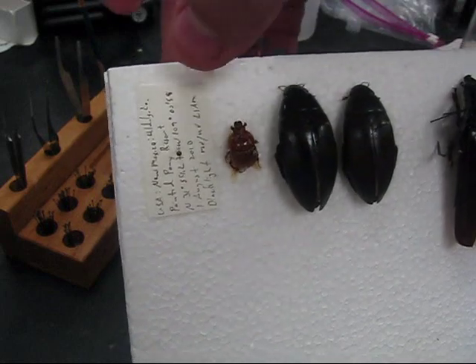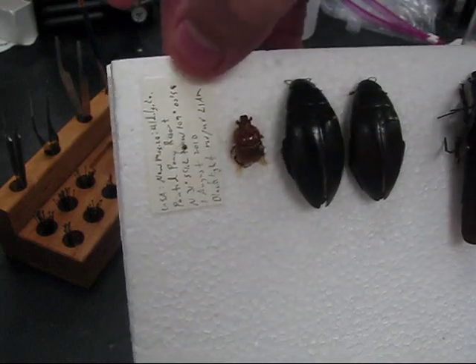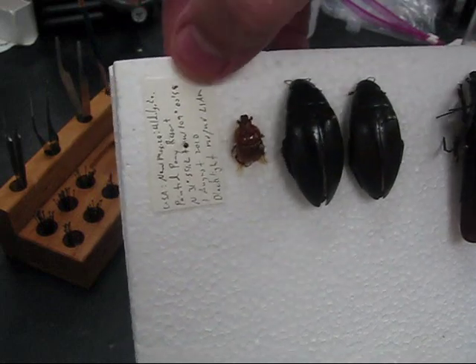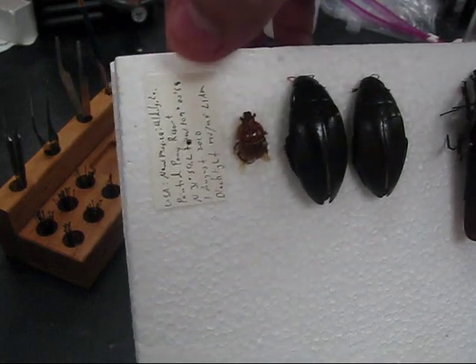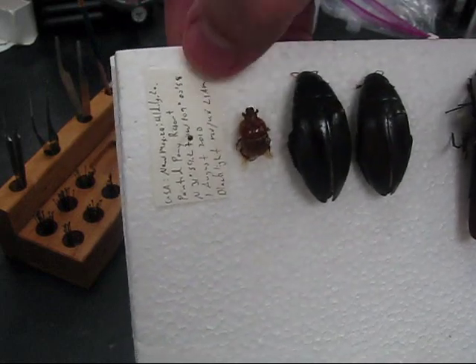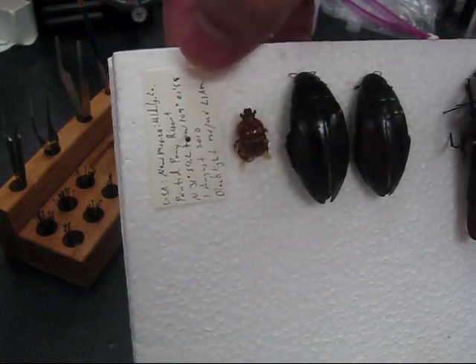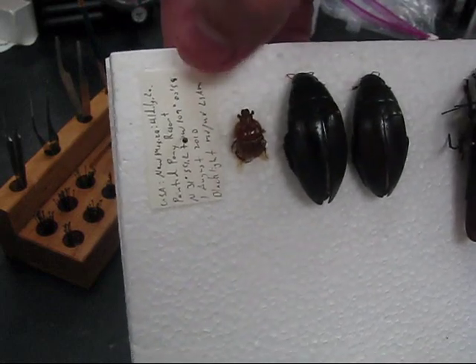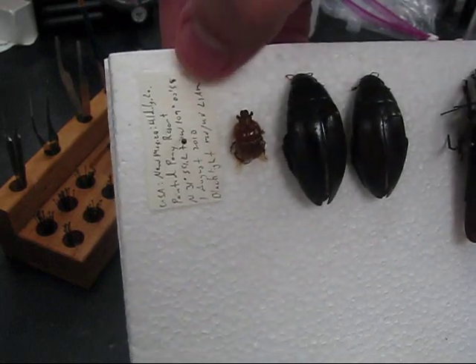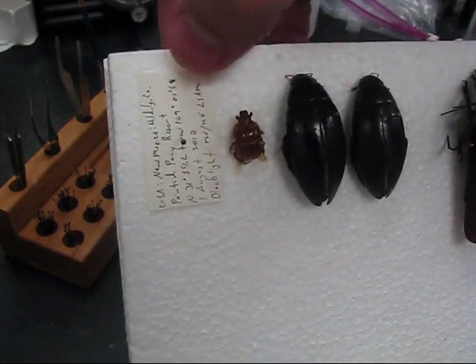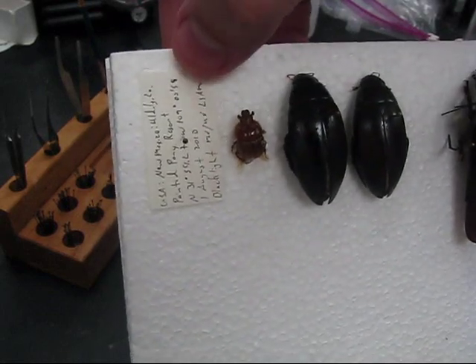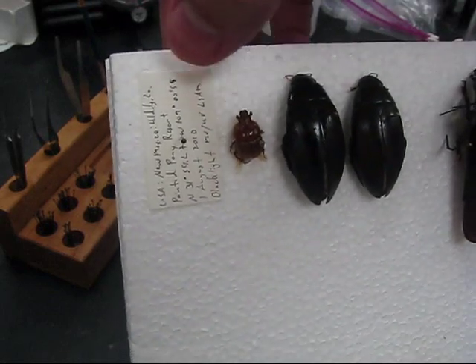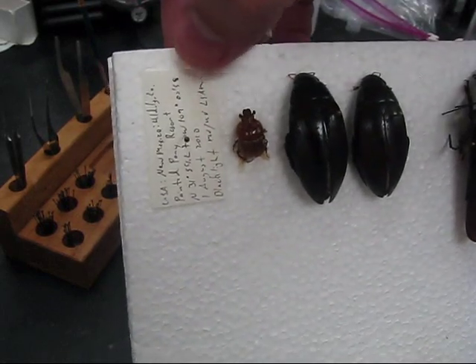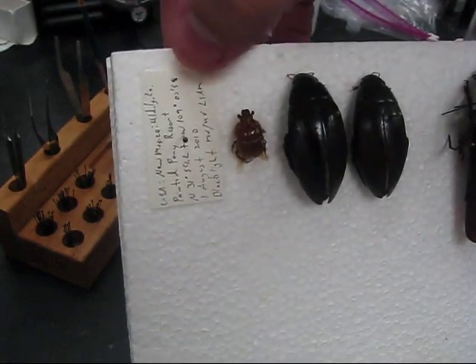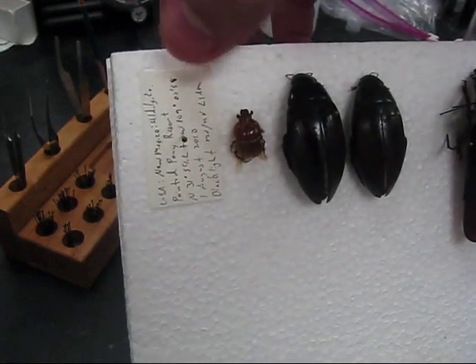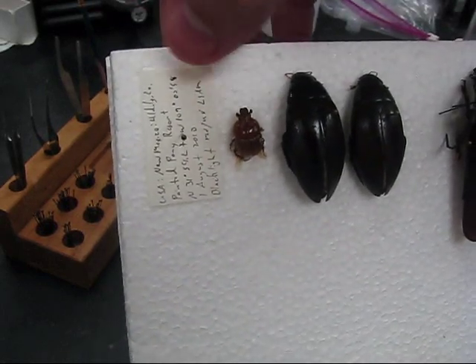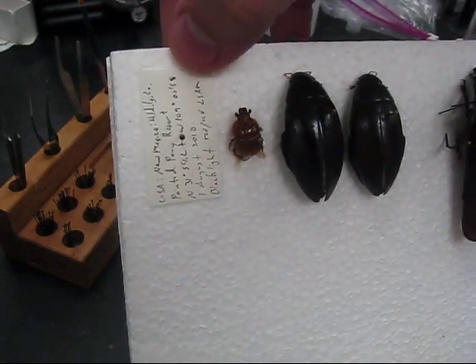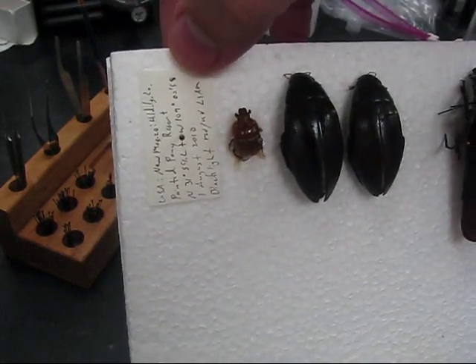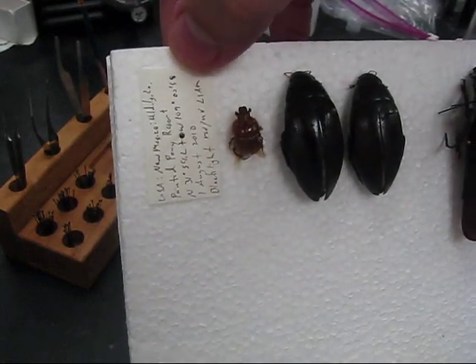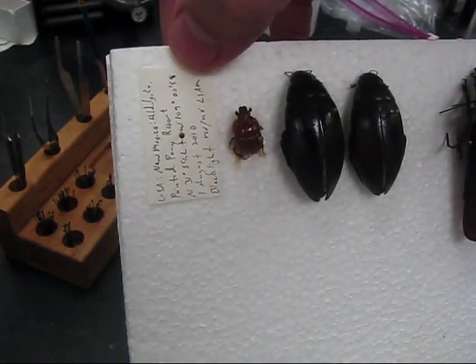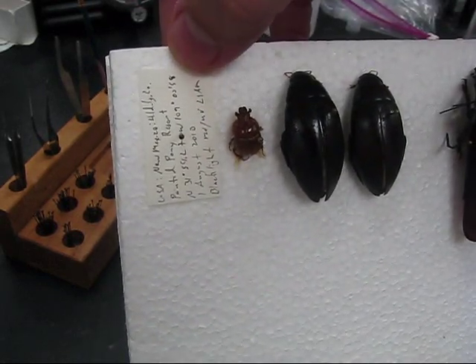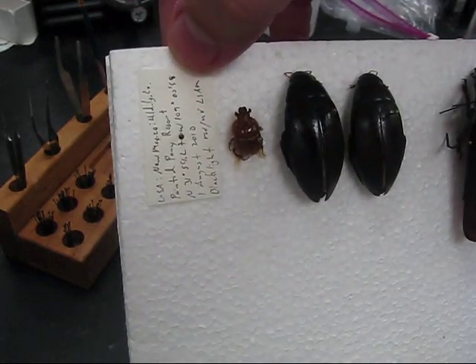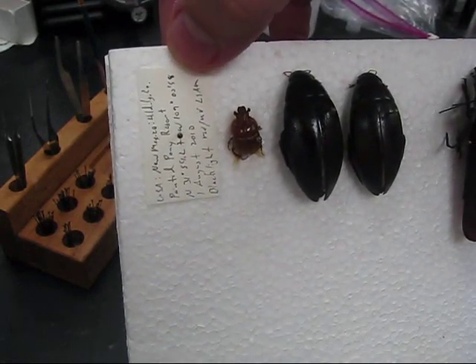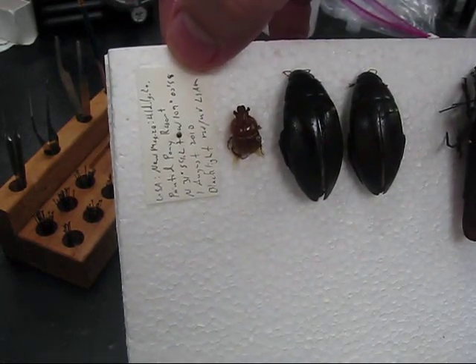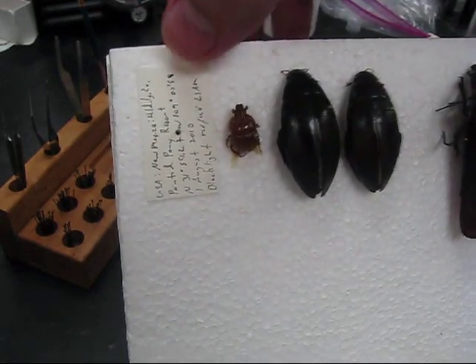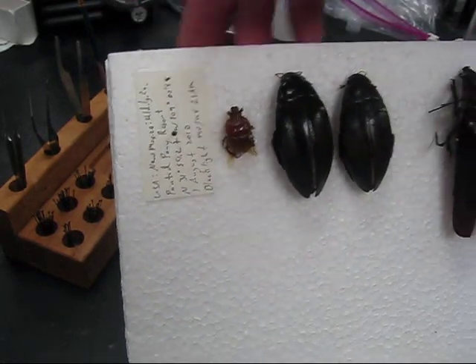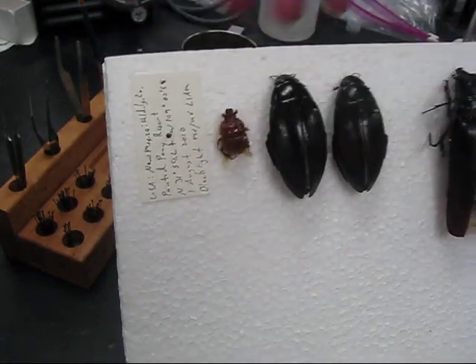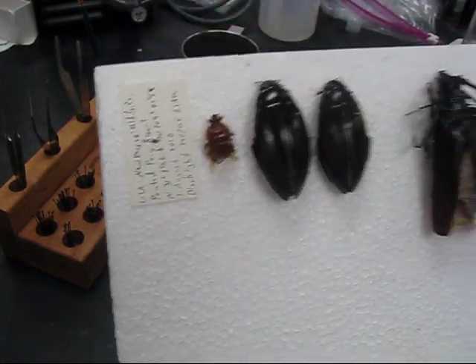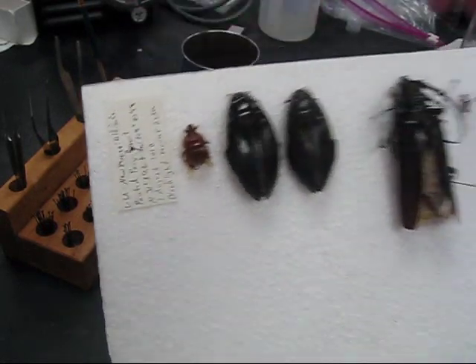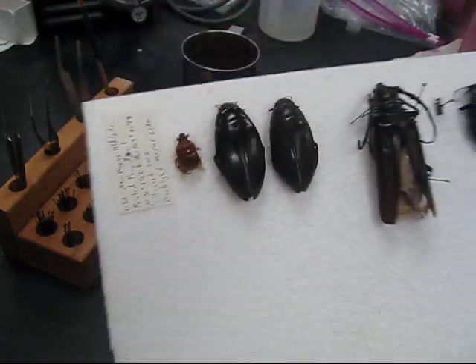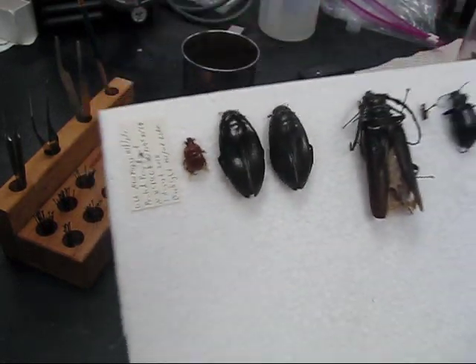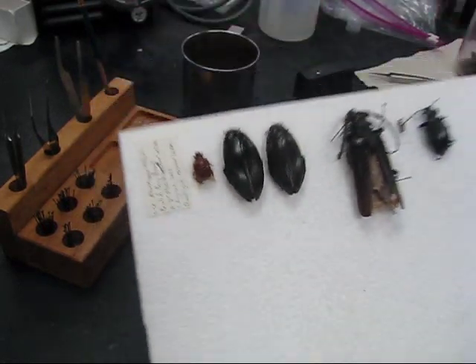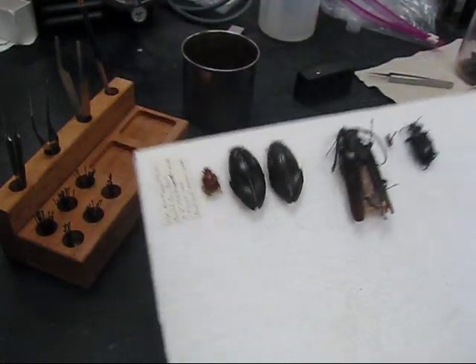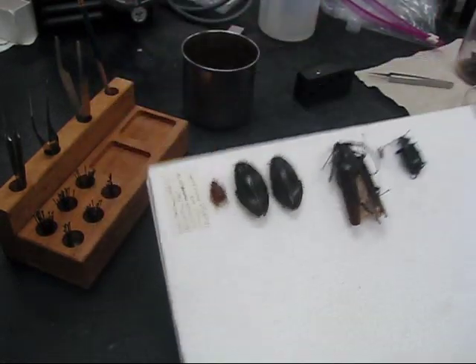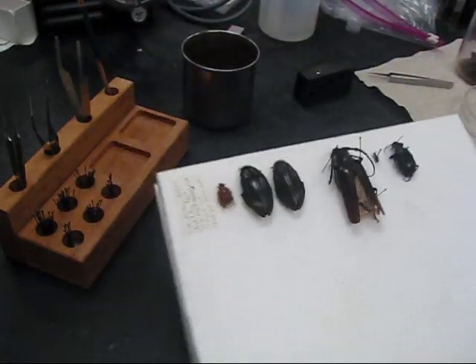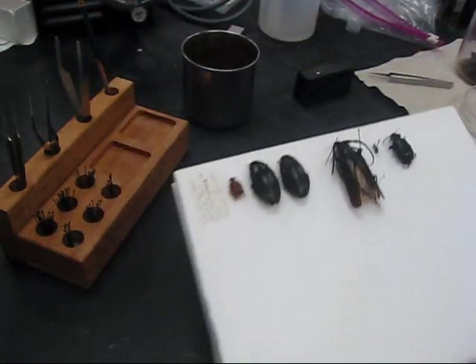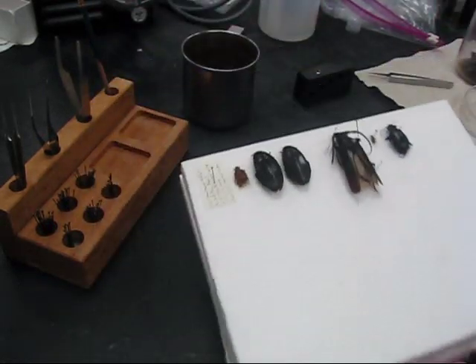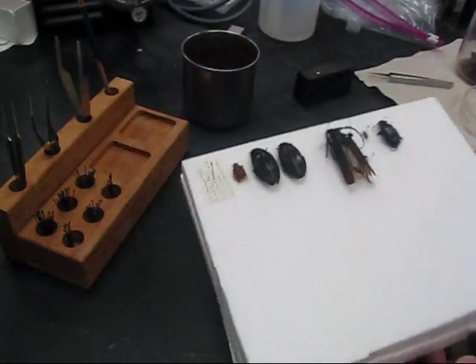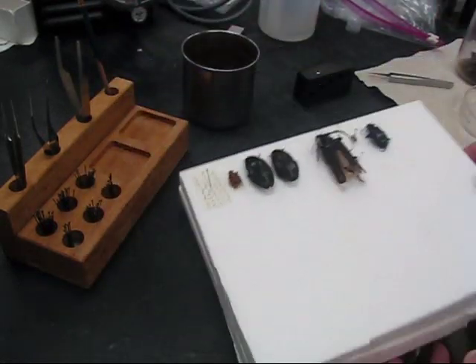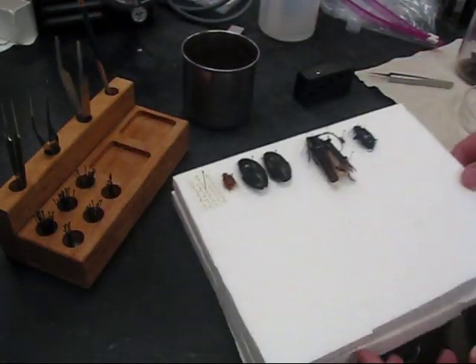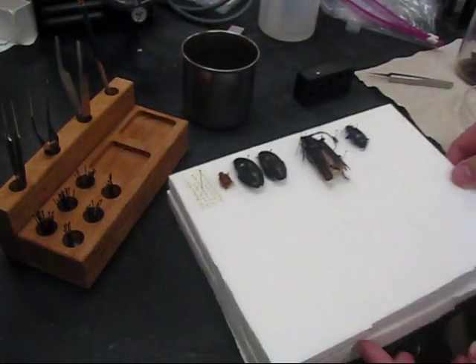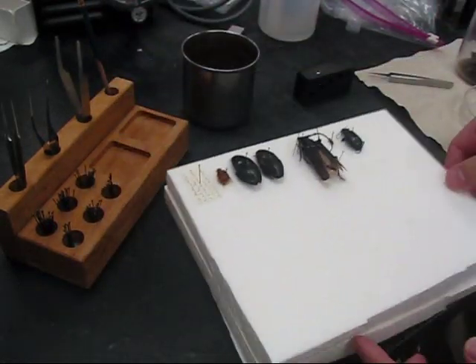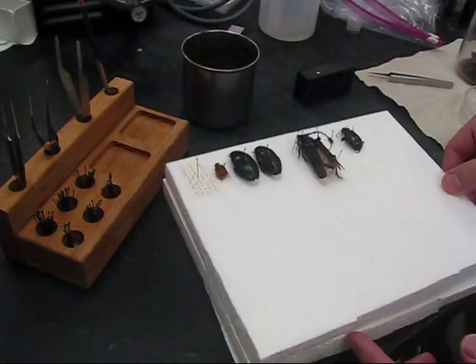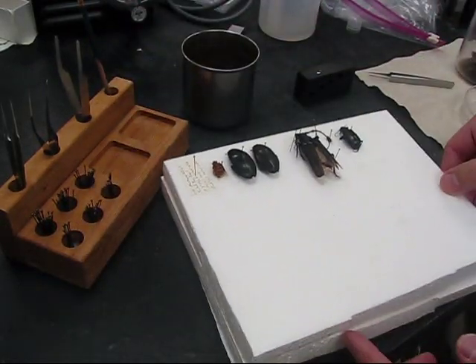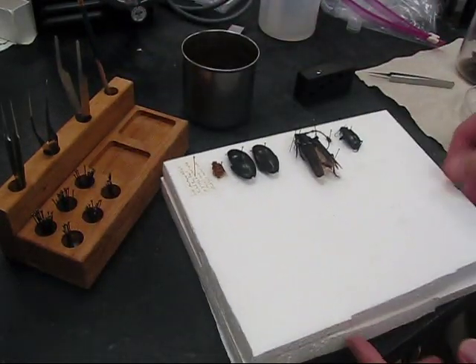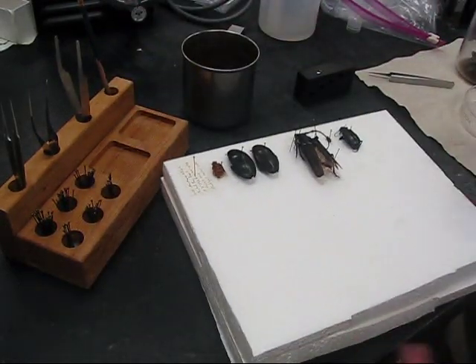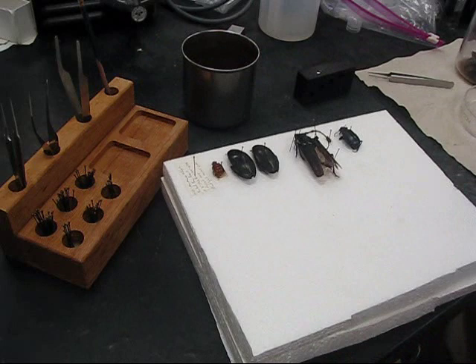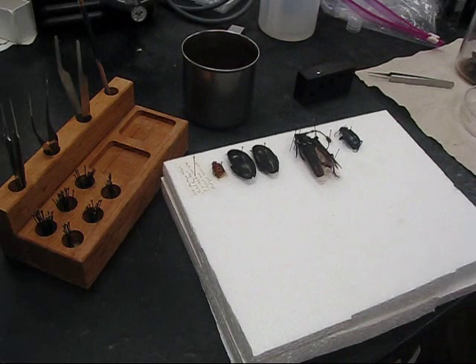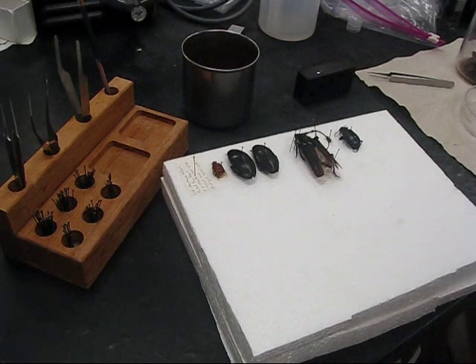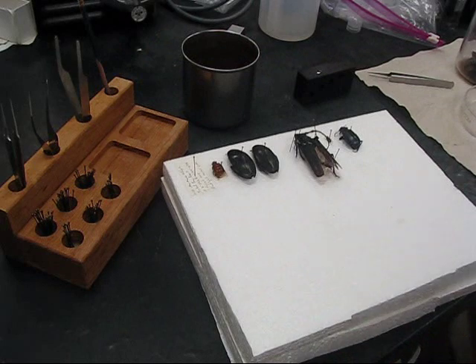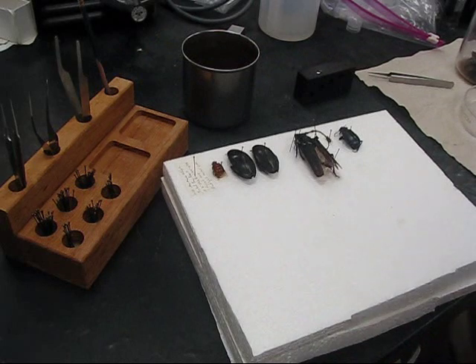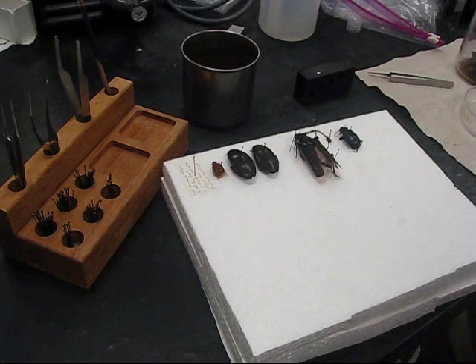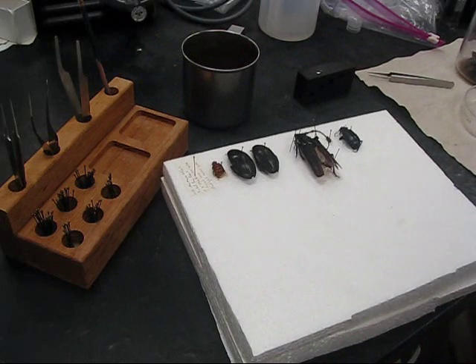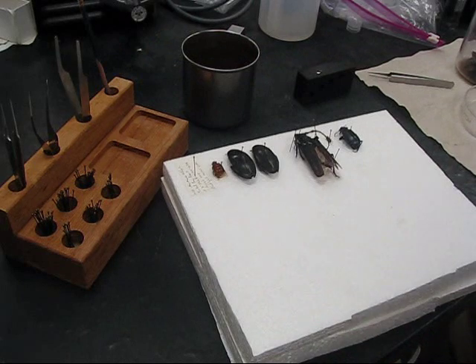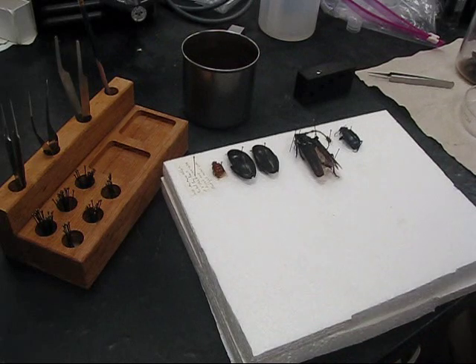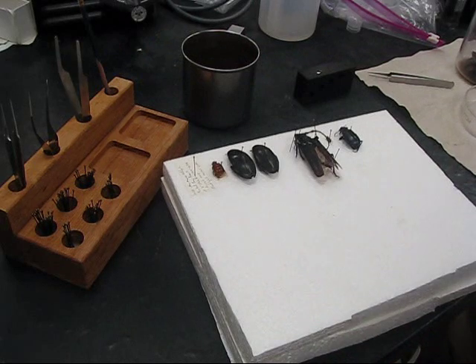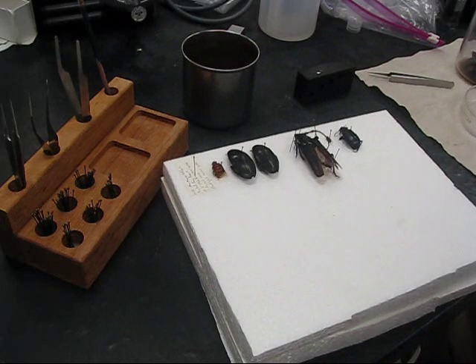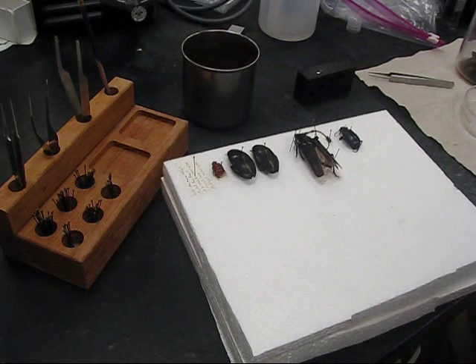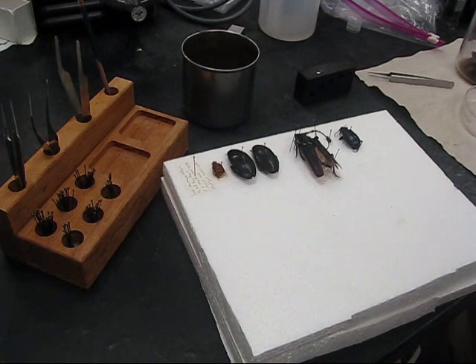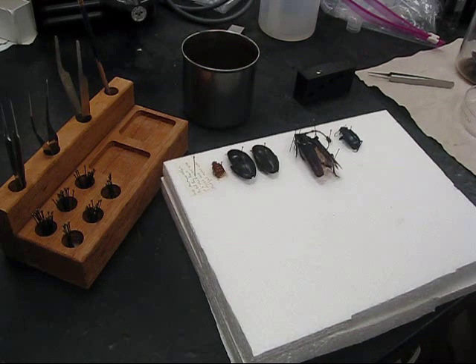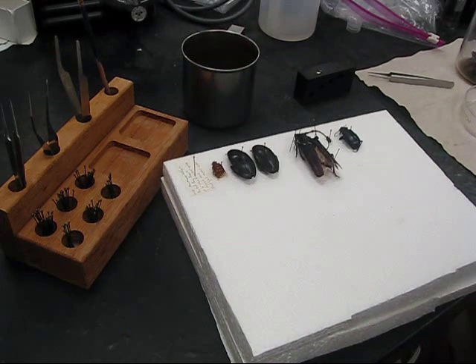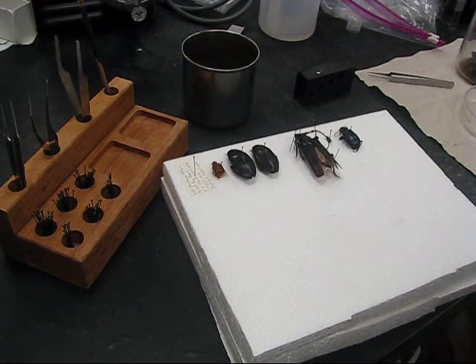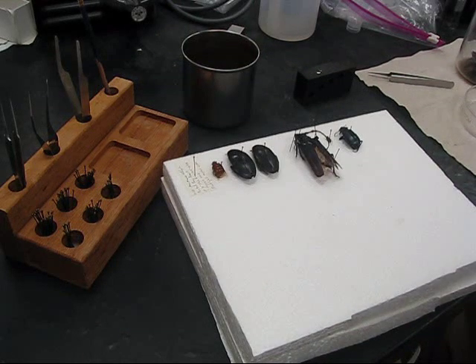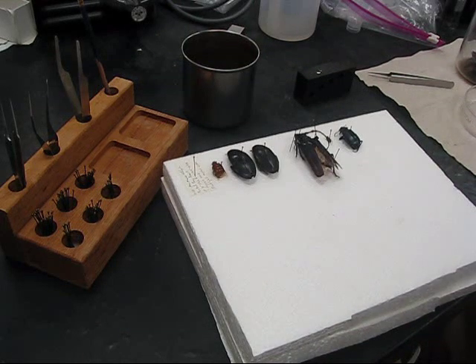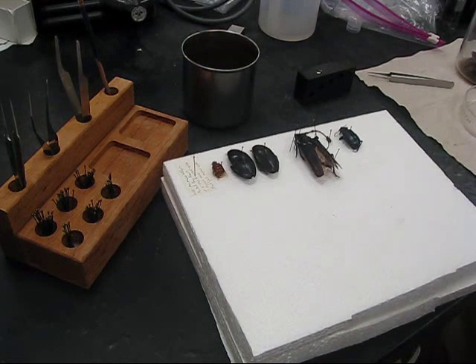Always, always, always label your specimens. And that's how you pin an insect.